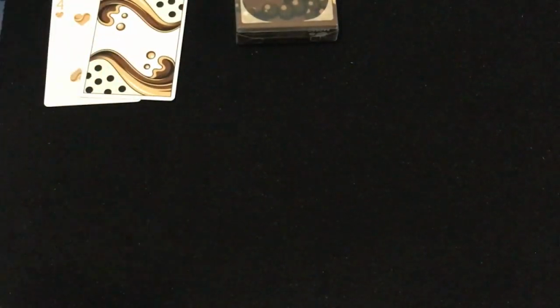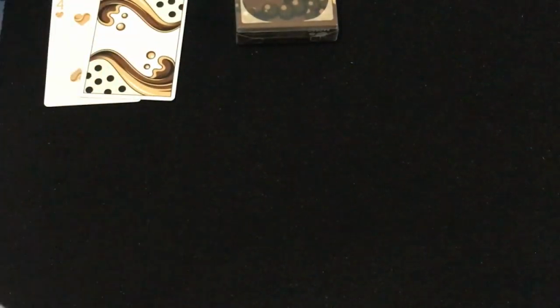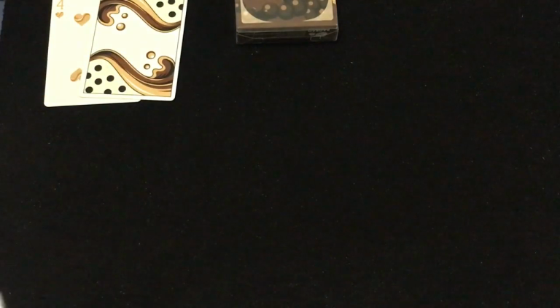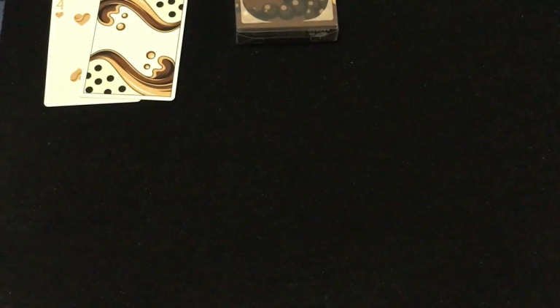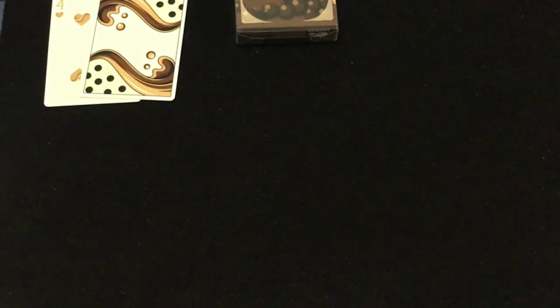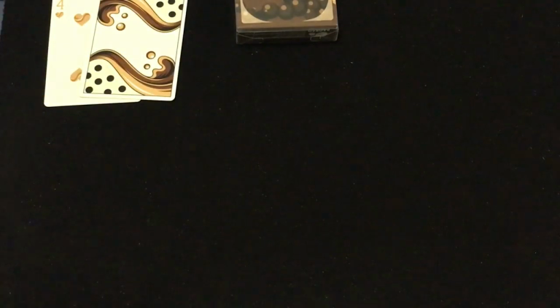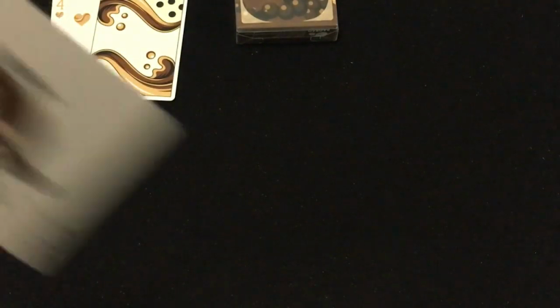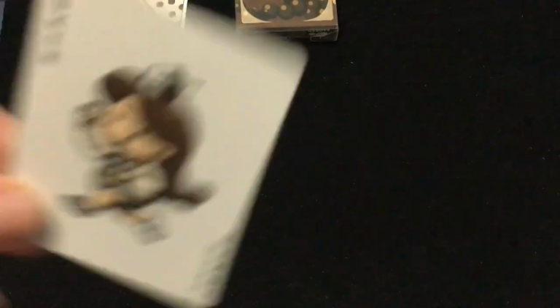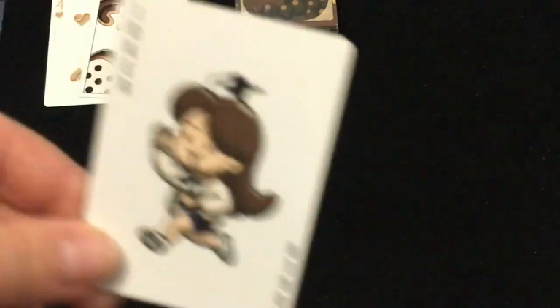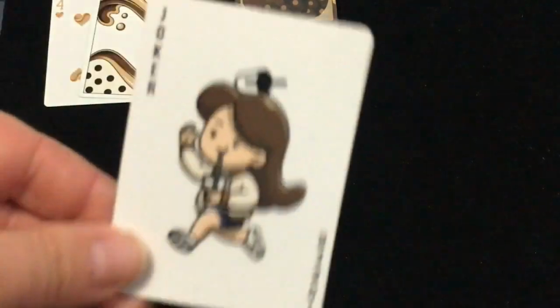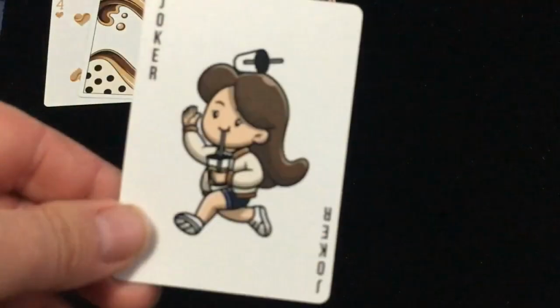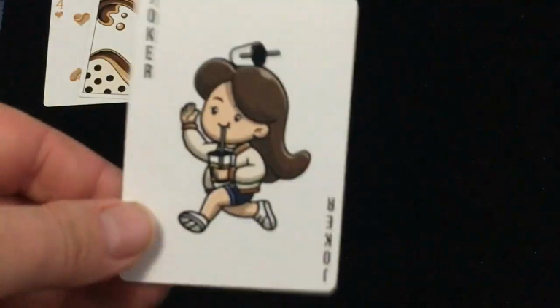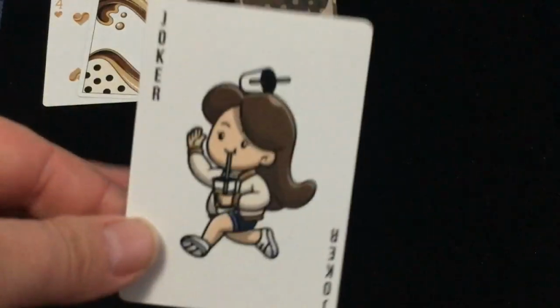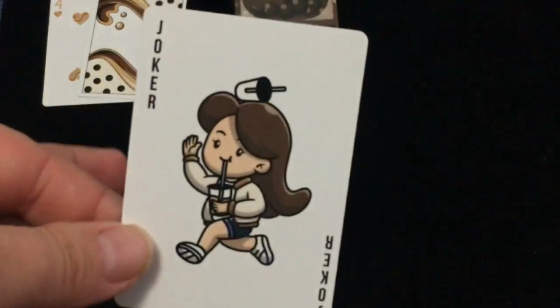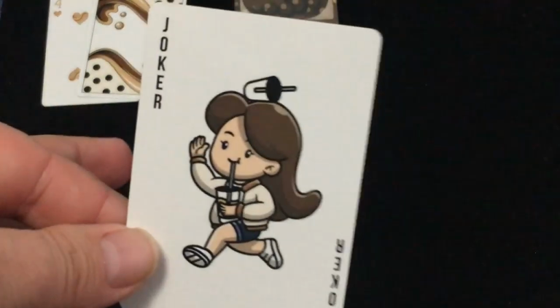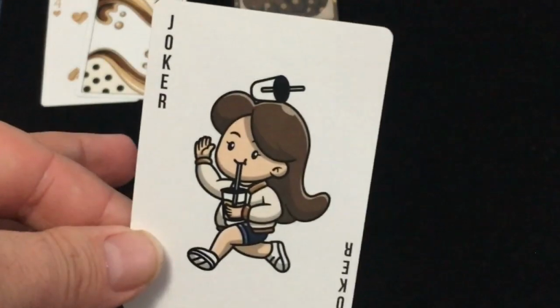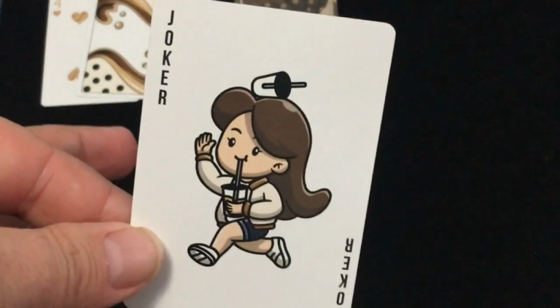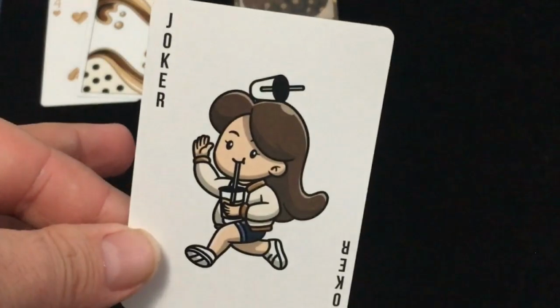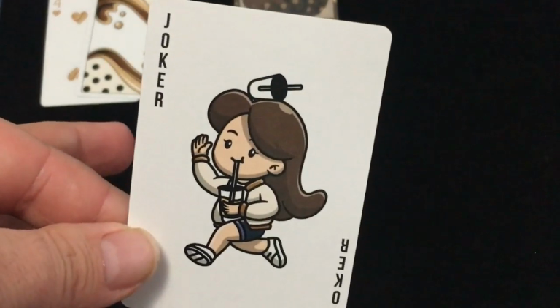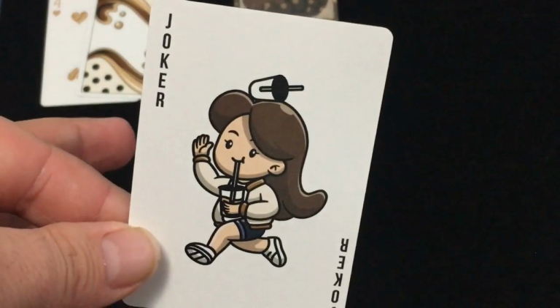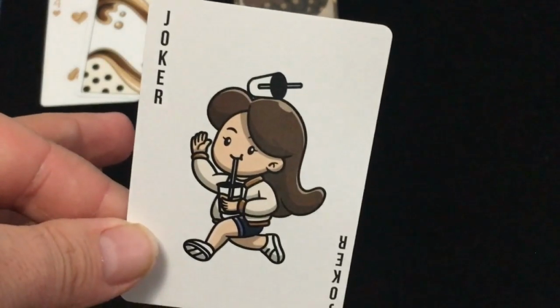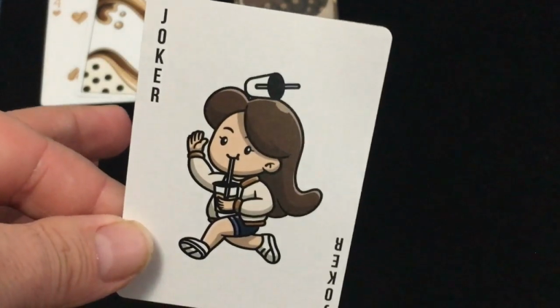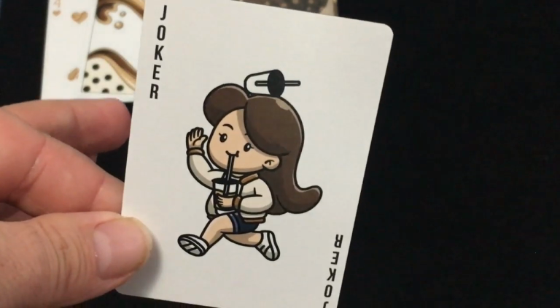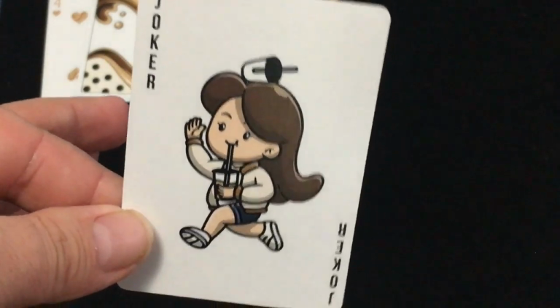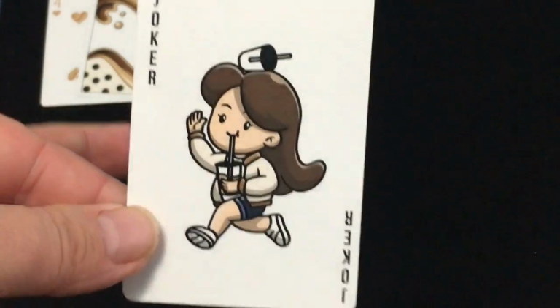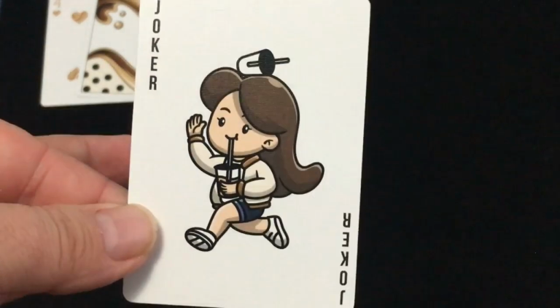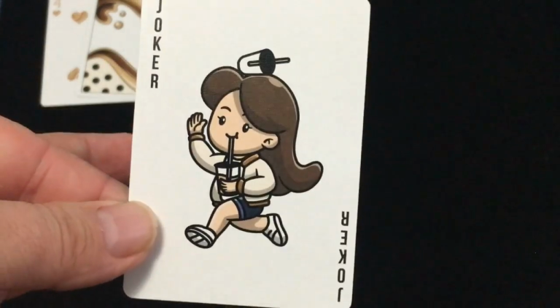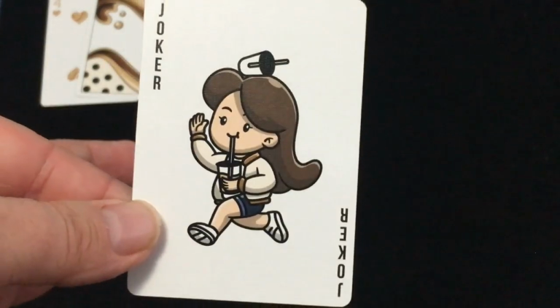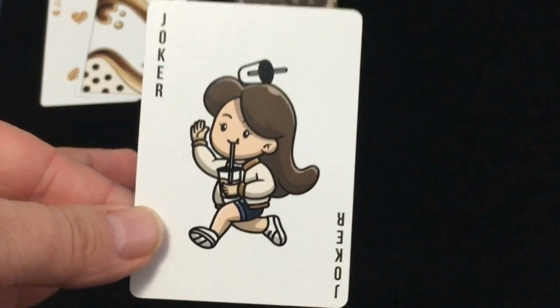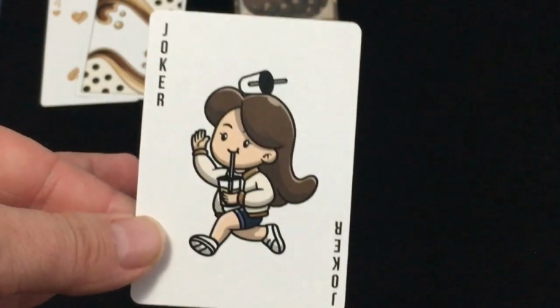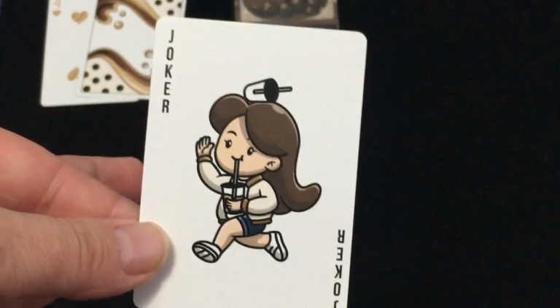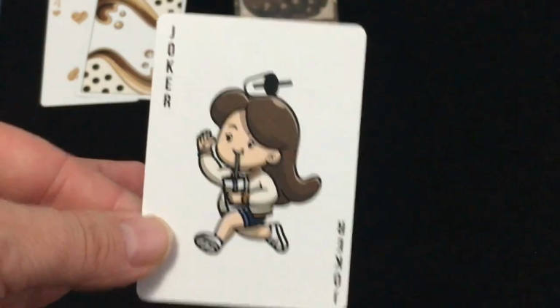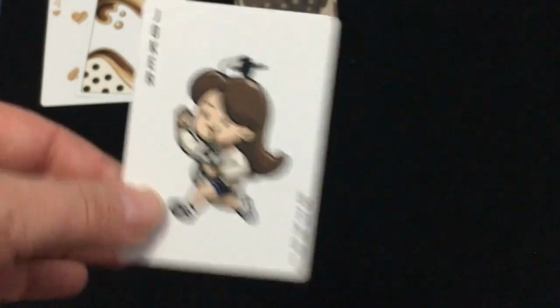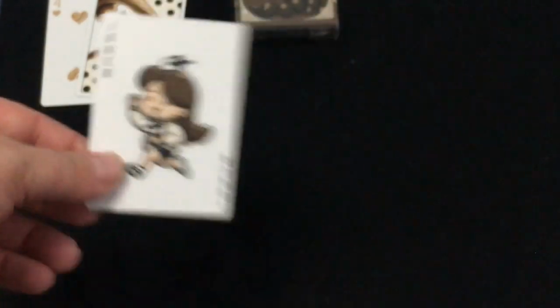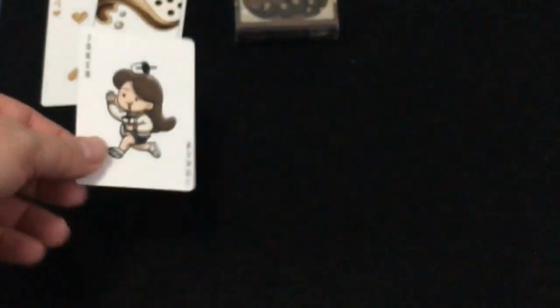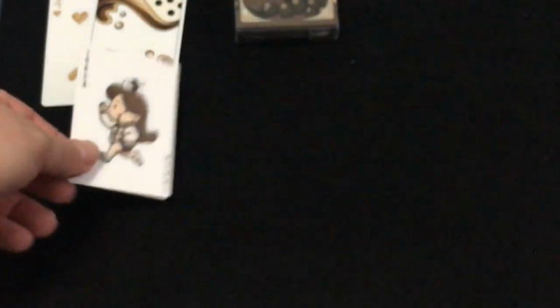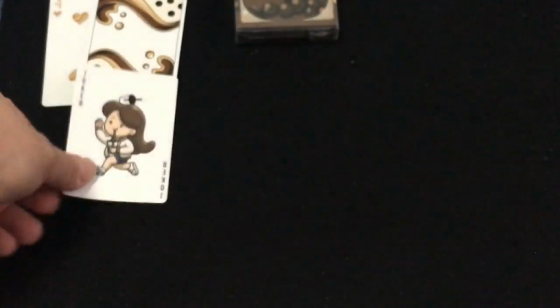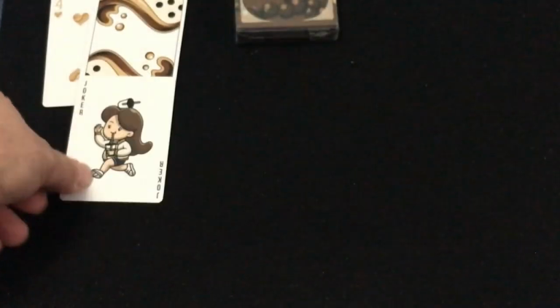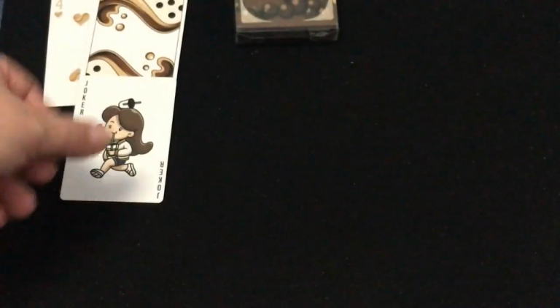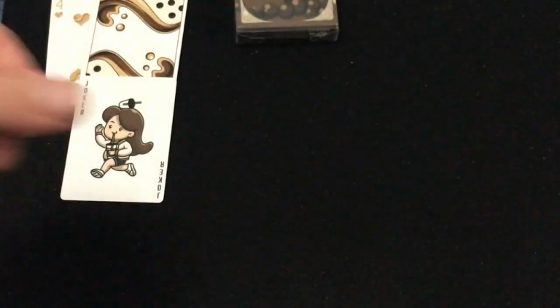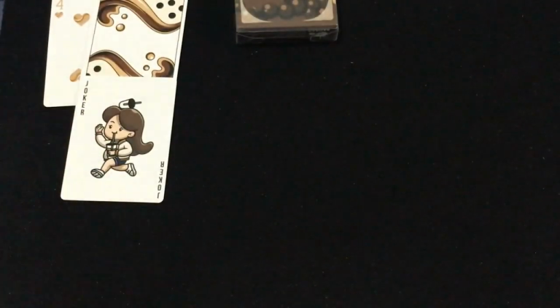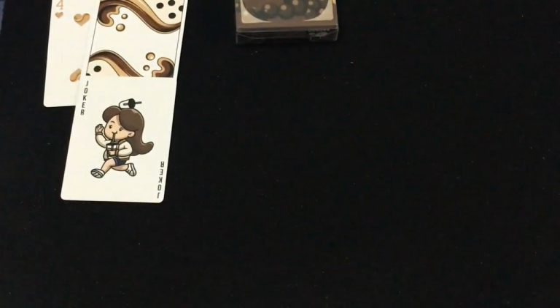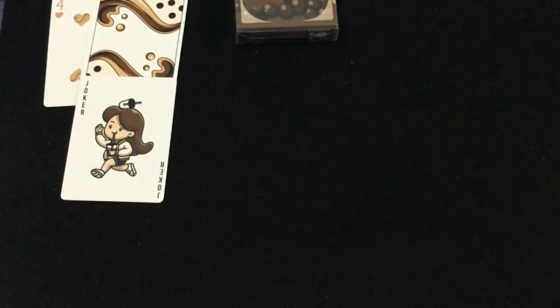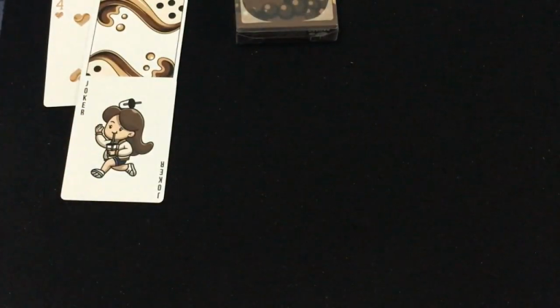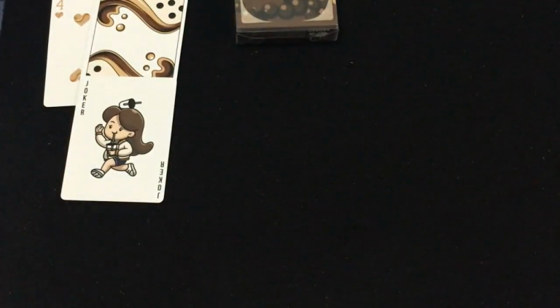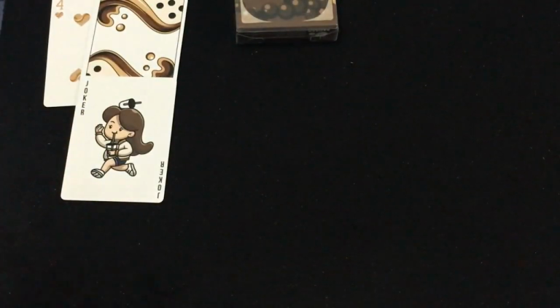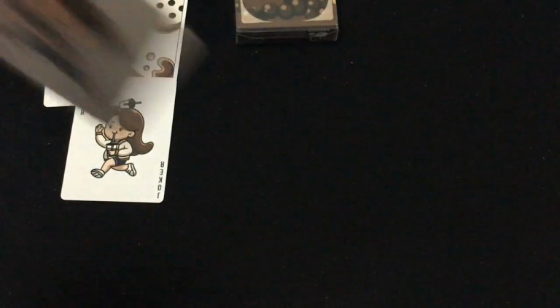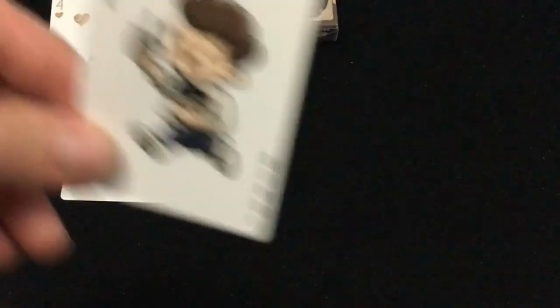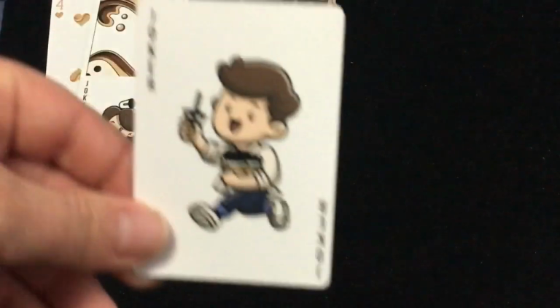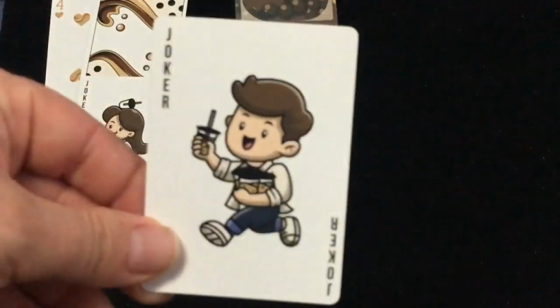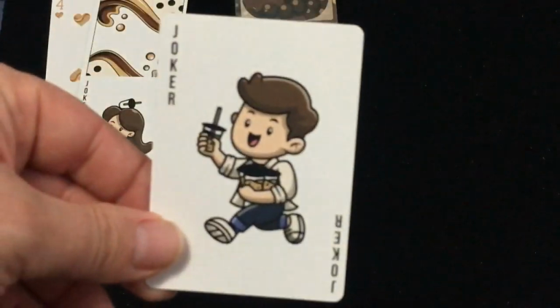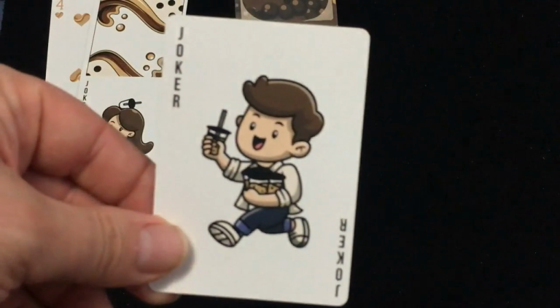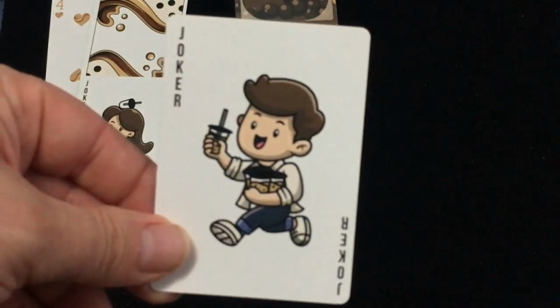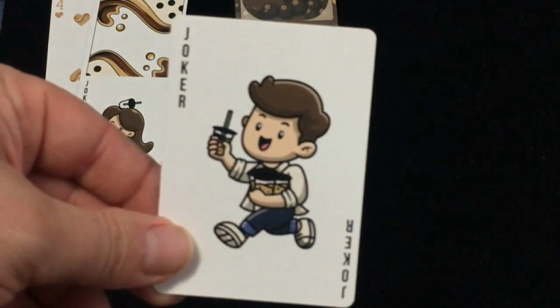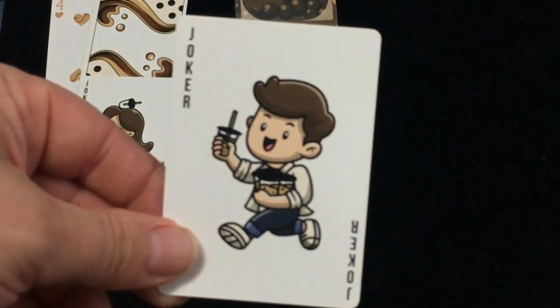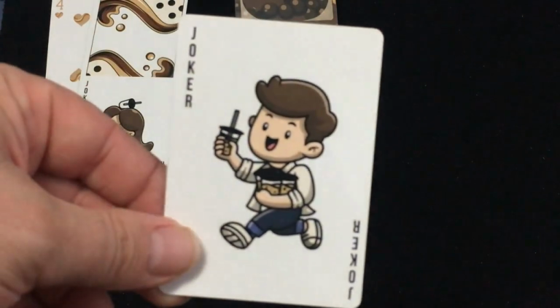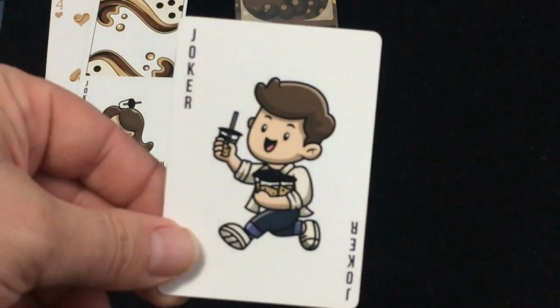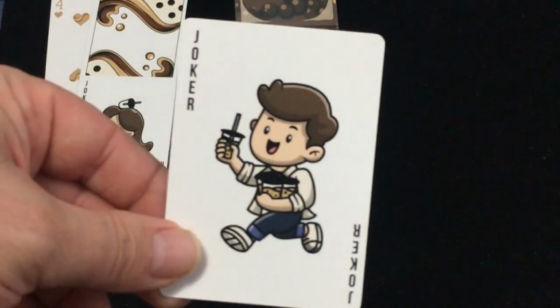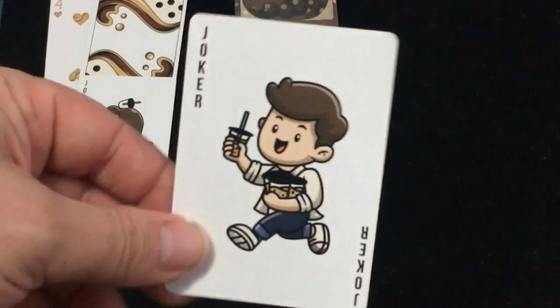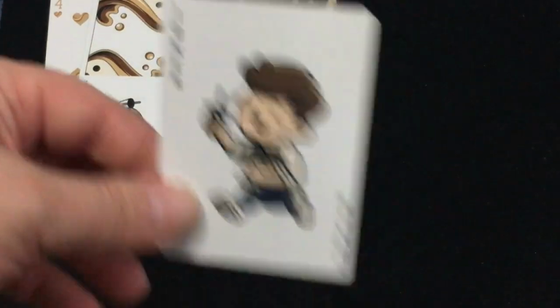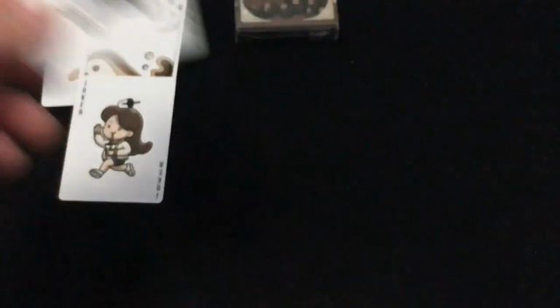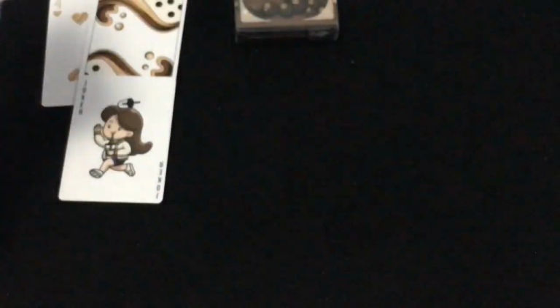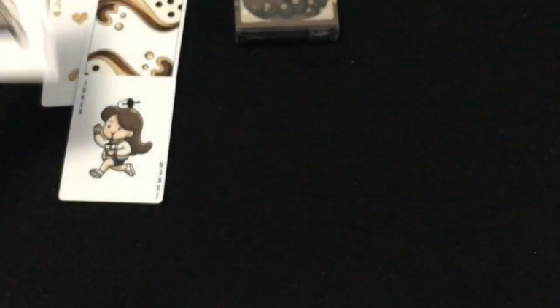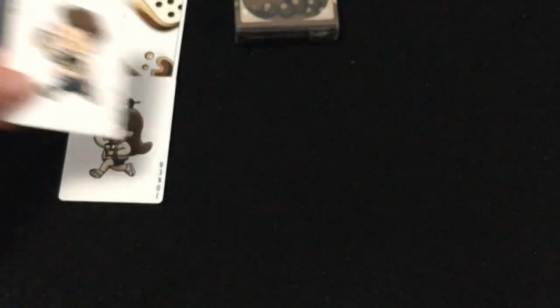The jokers — one is just a girl with a boba on her head running around, and the other one is a guy running around with a bunch of bobas.